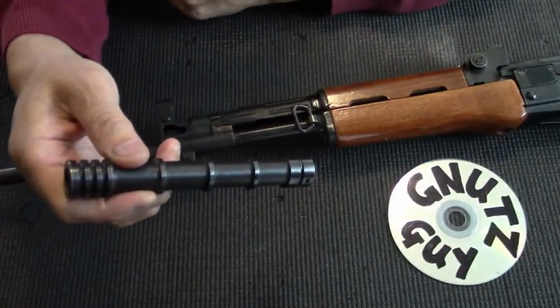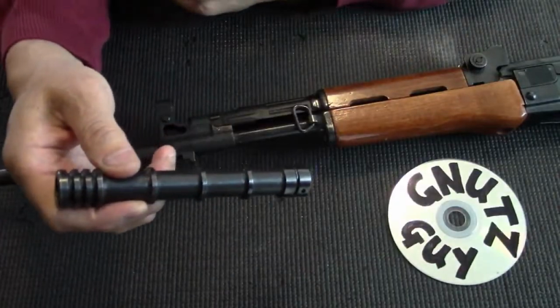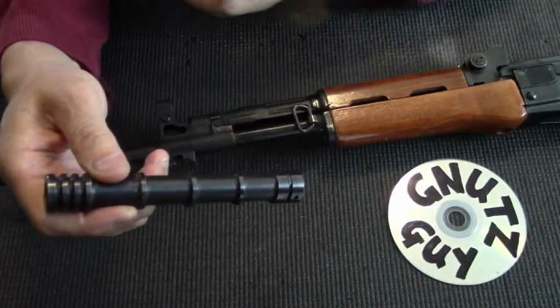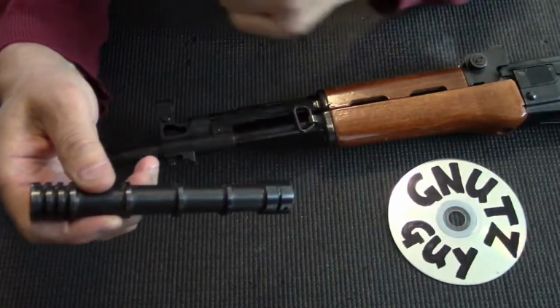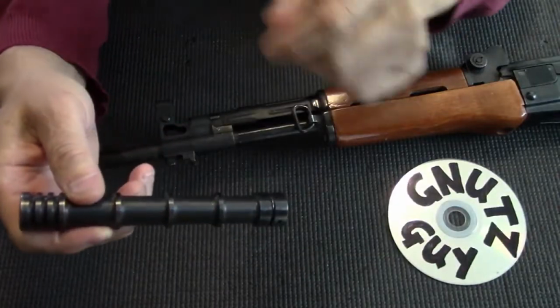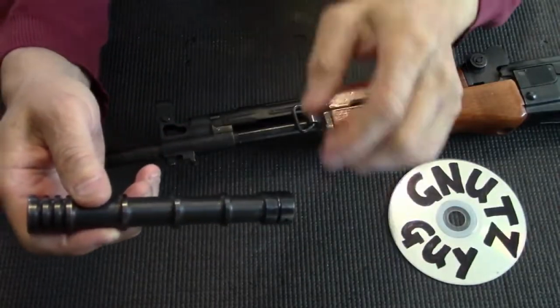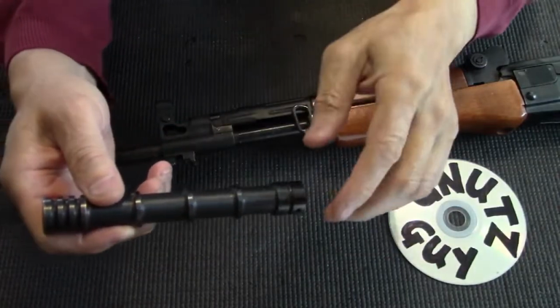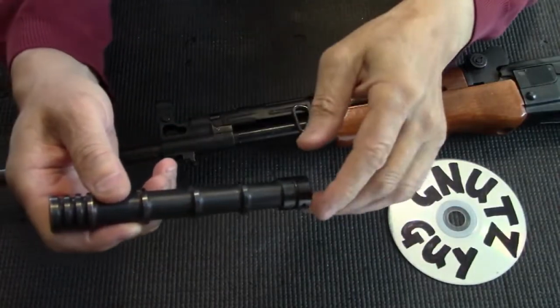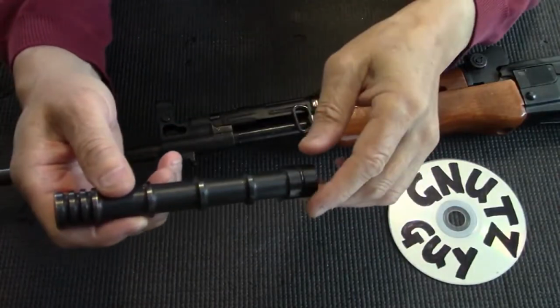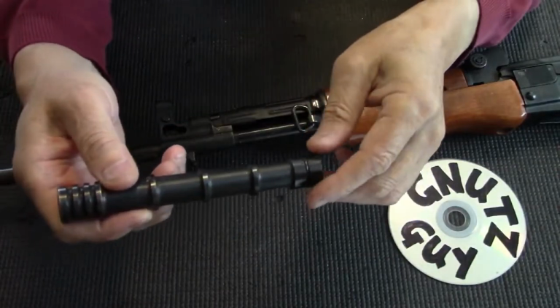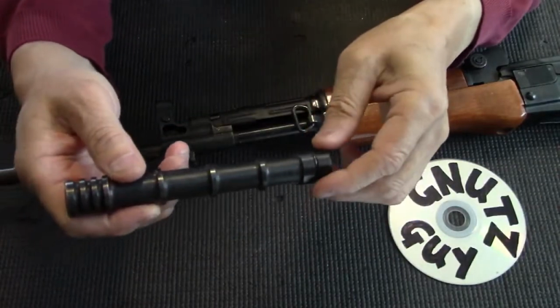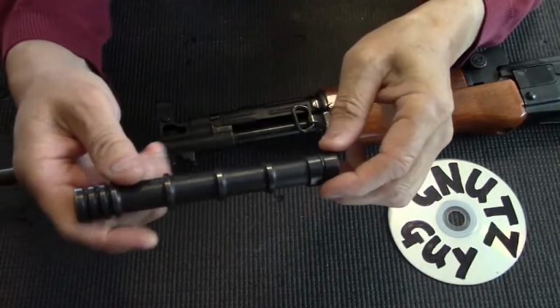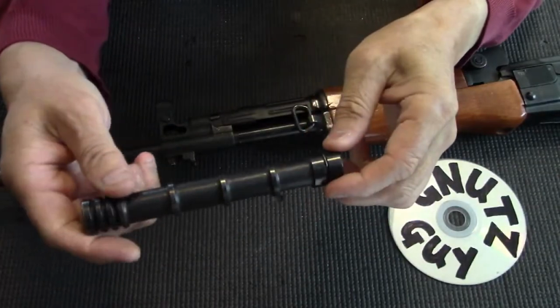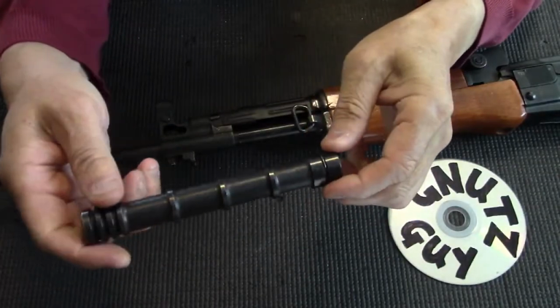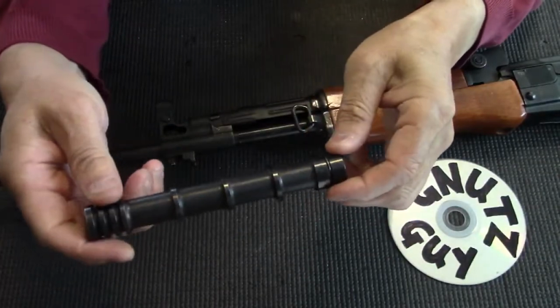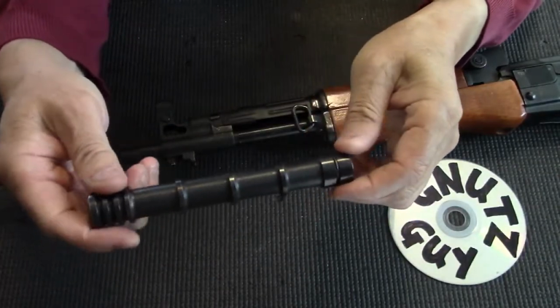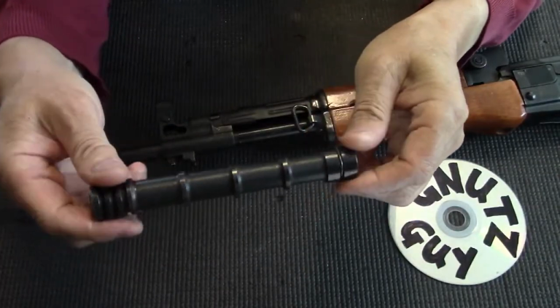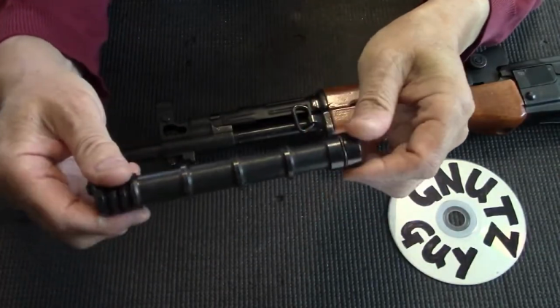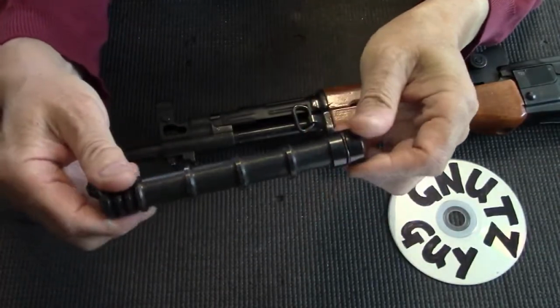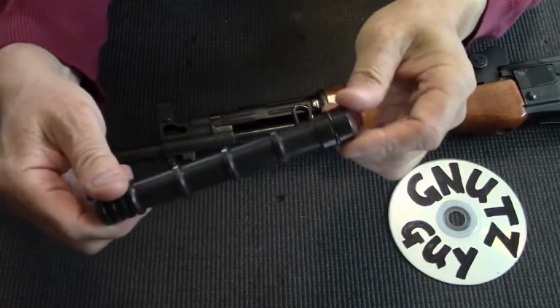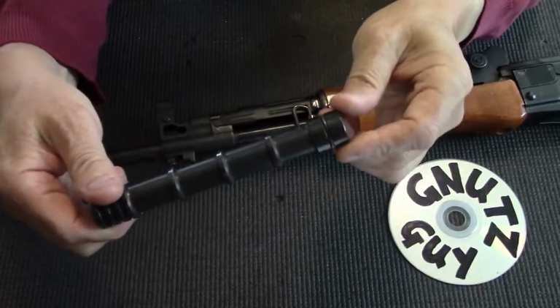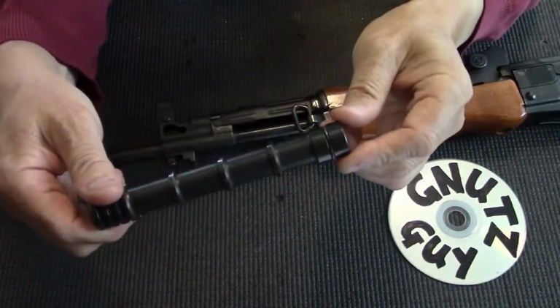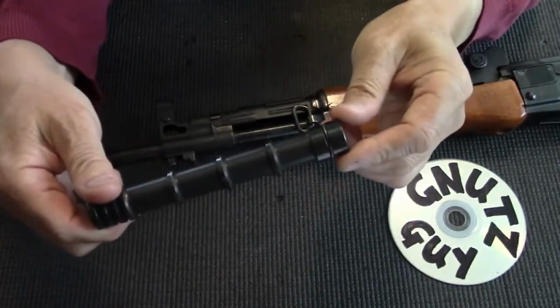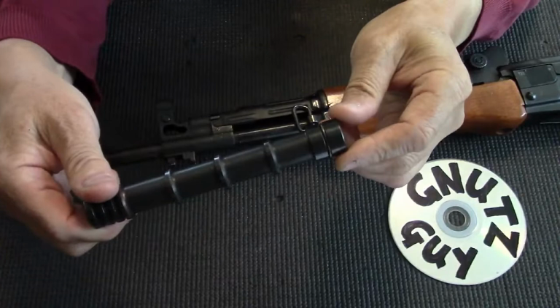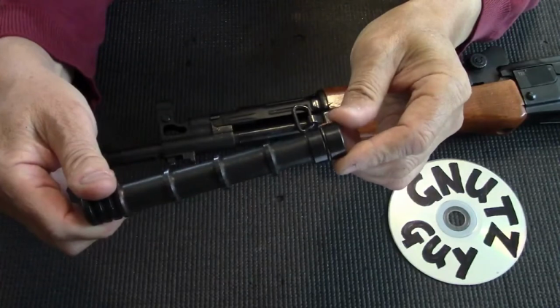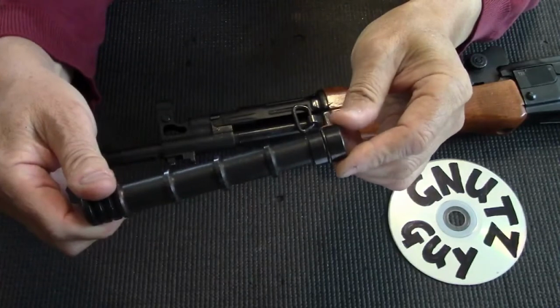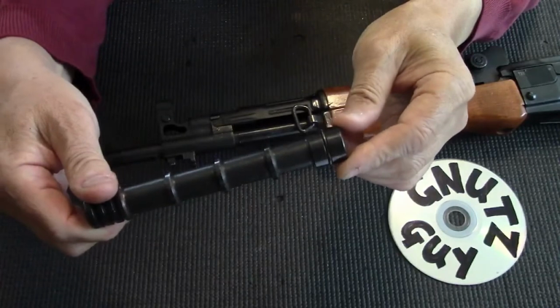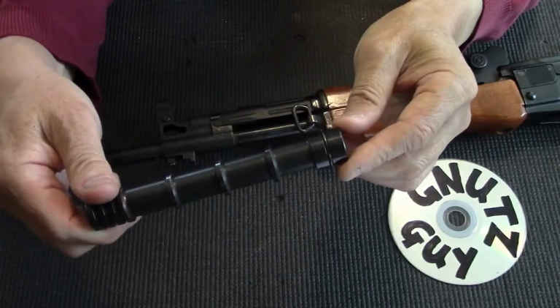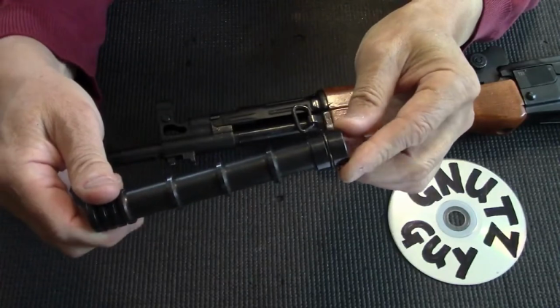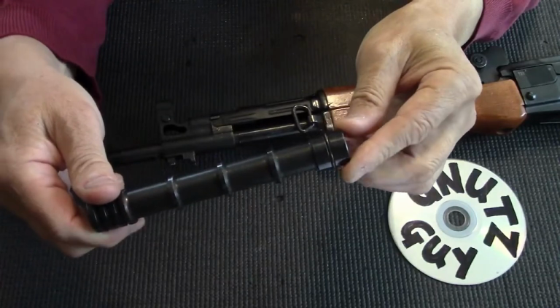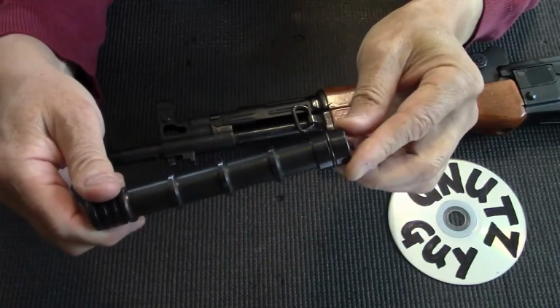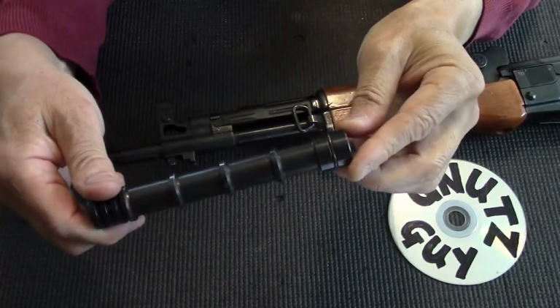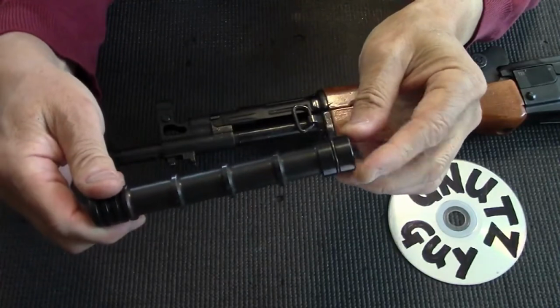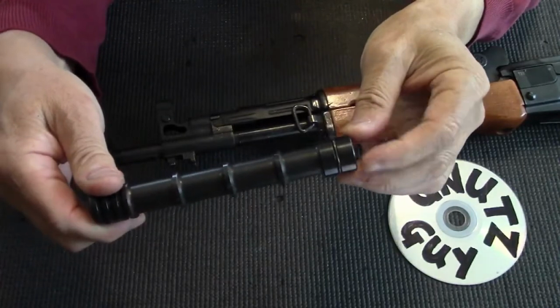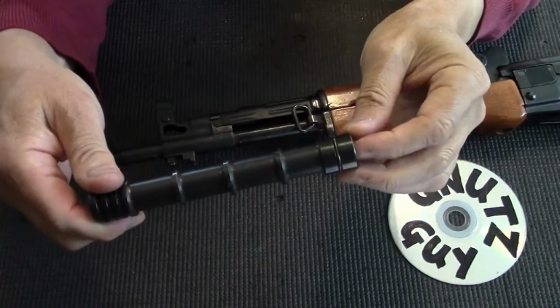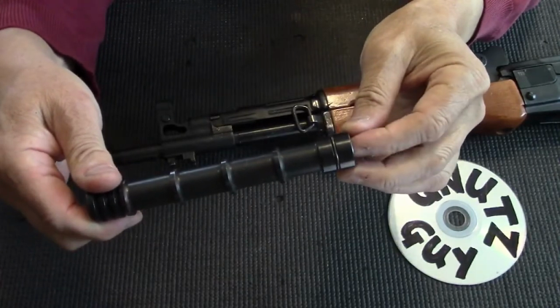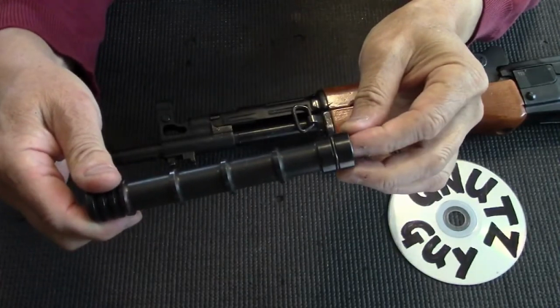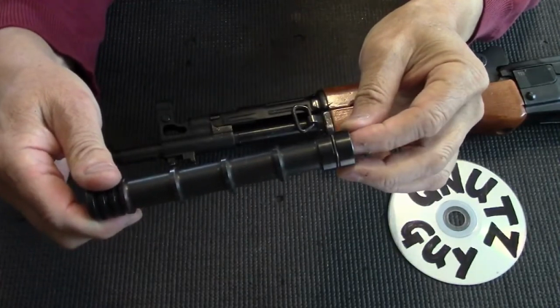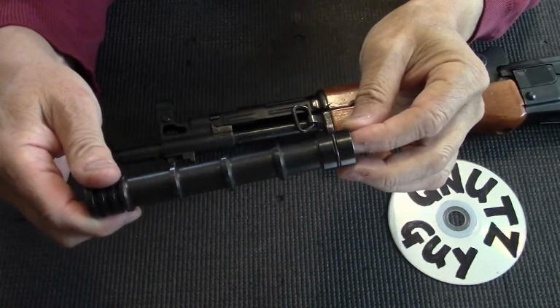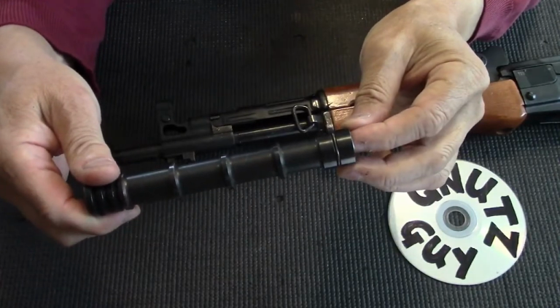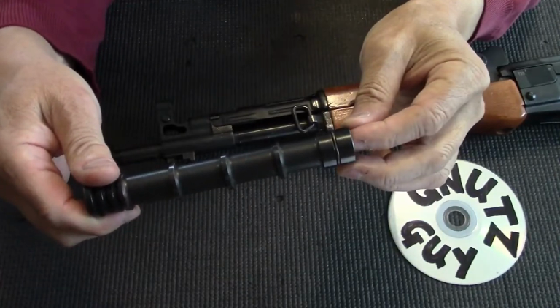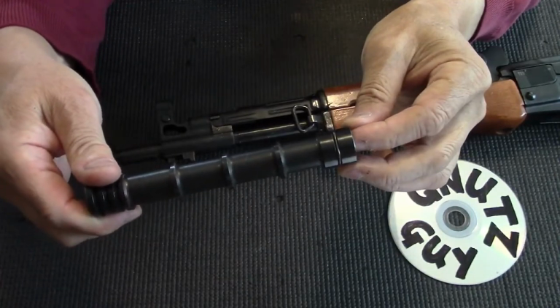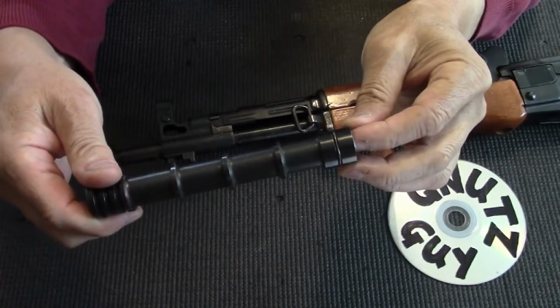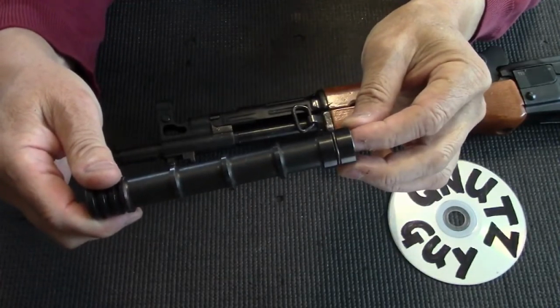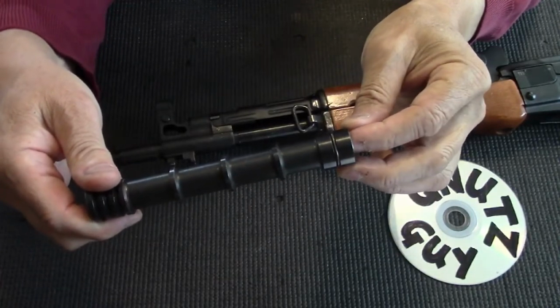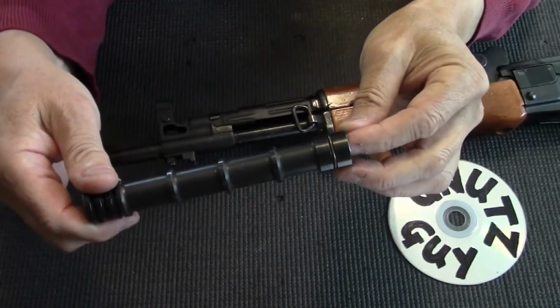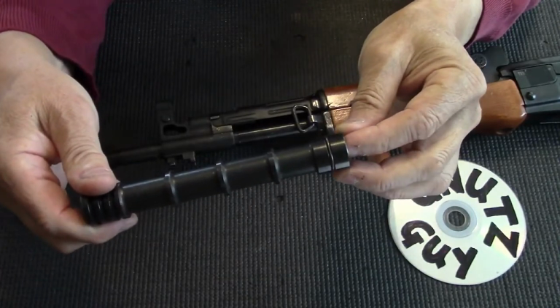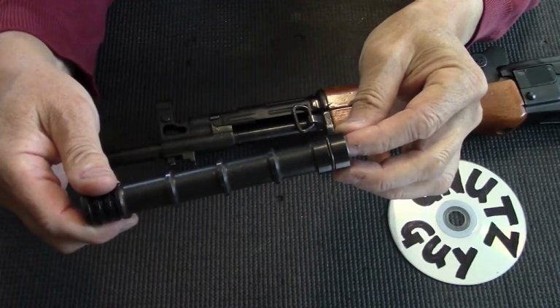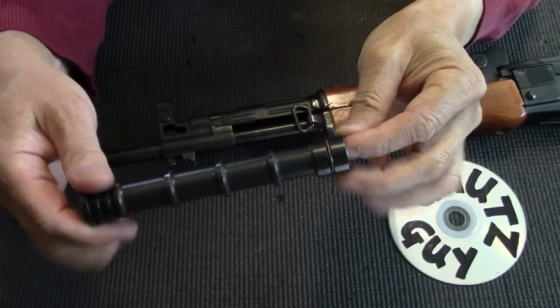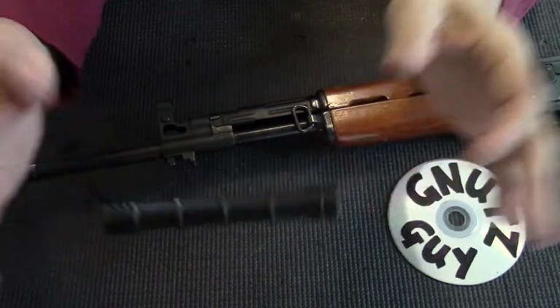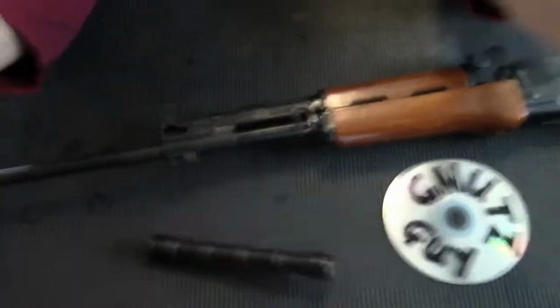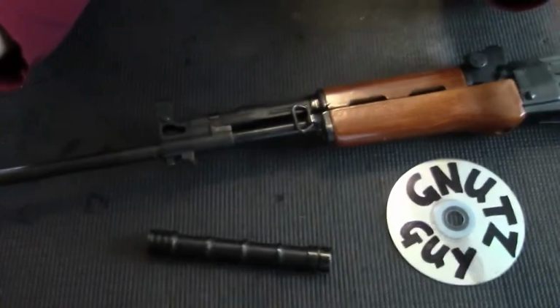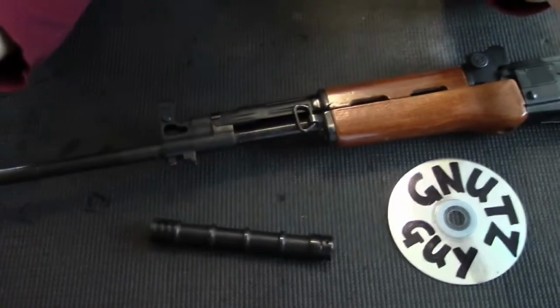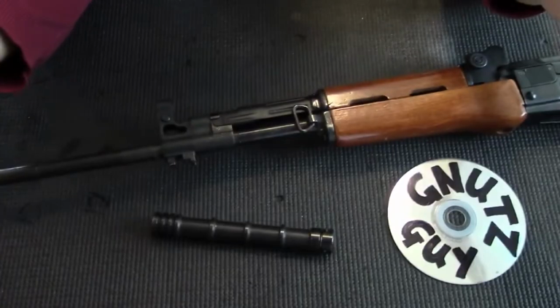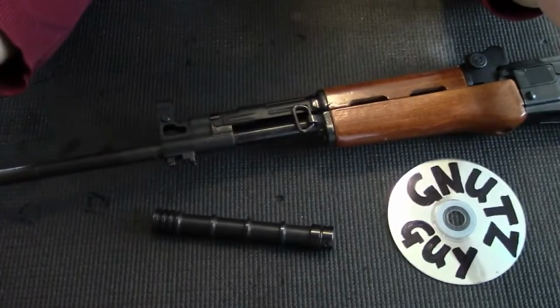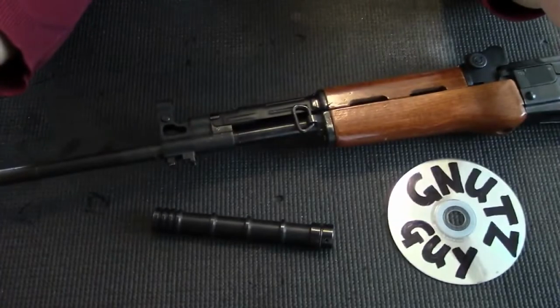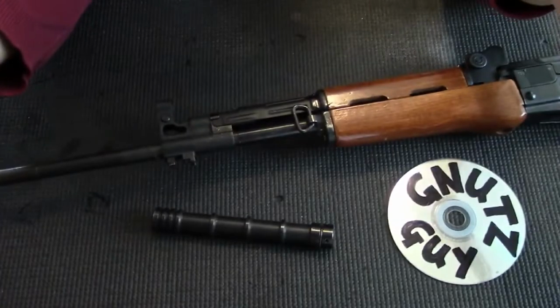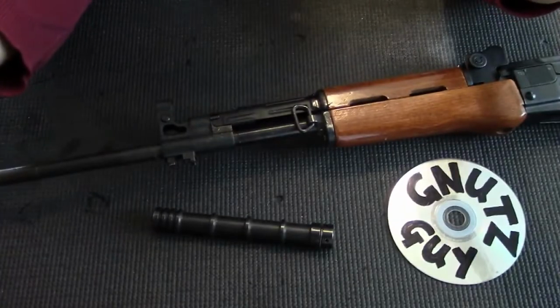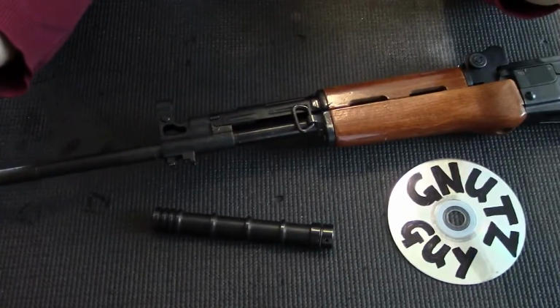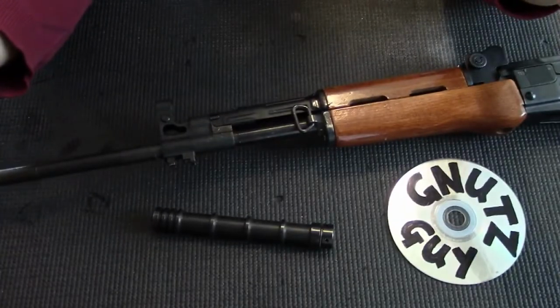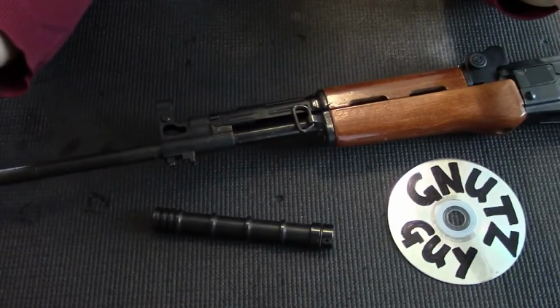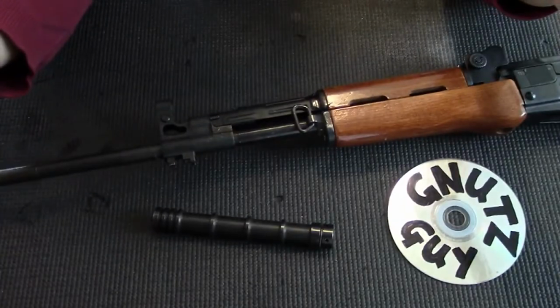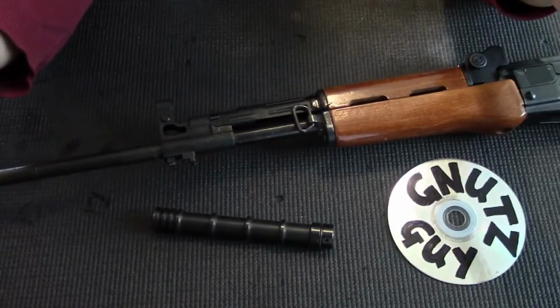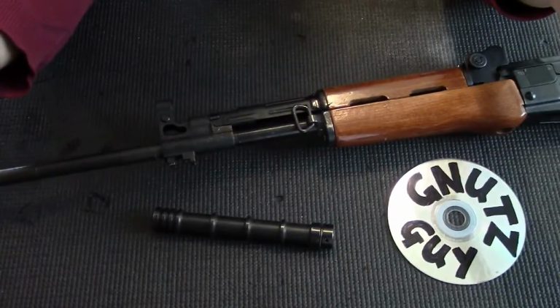It's off. I have freed my rifle of this unnecessary burden it was shackled to. It weighs a hefty 150 grams.